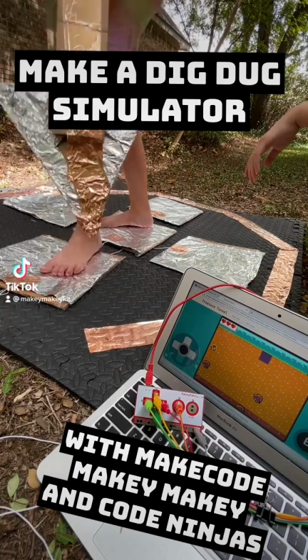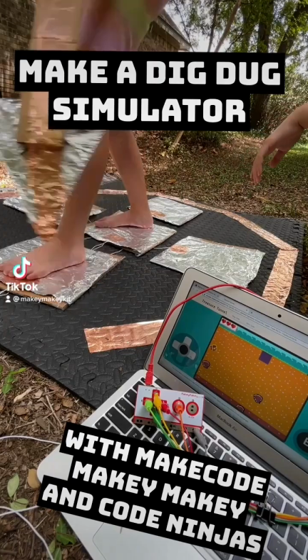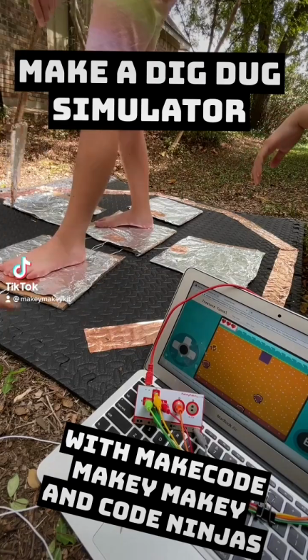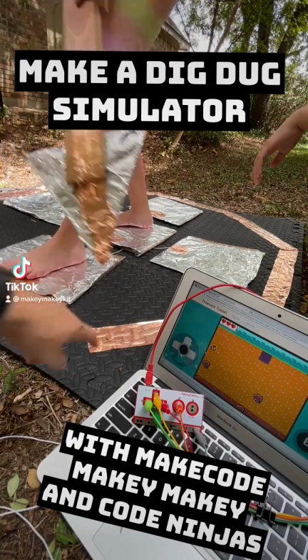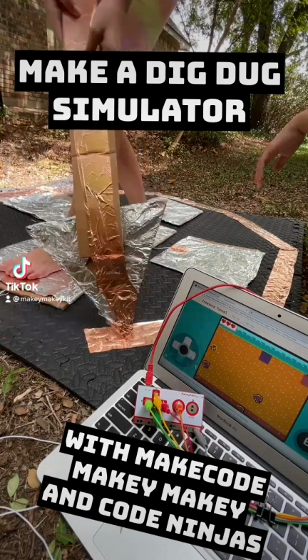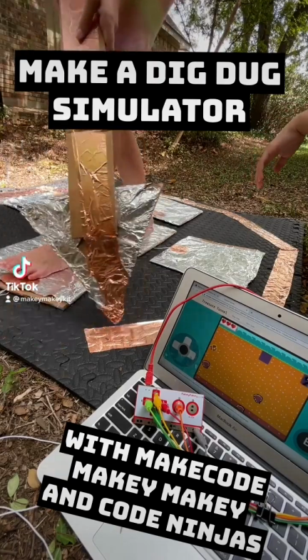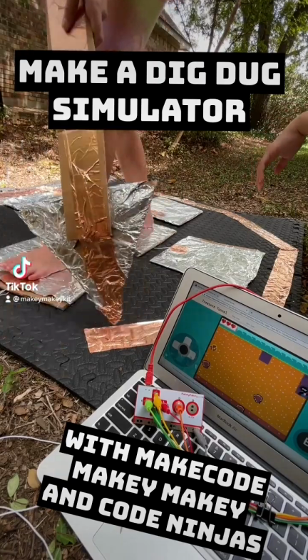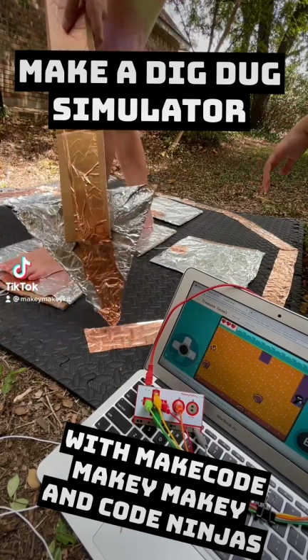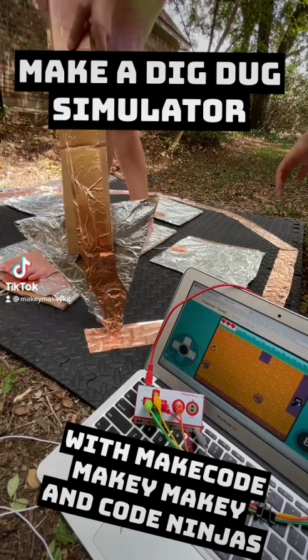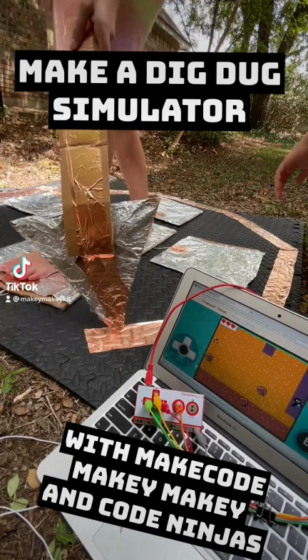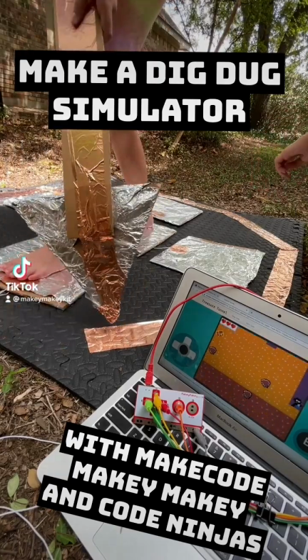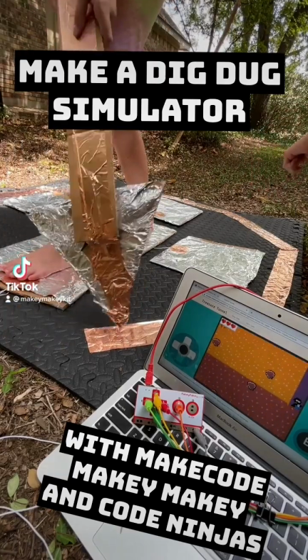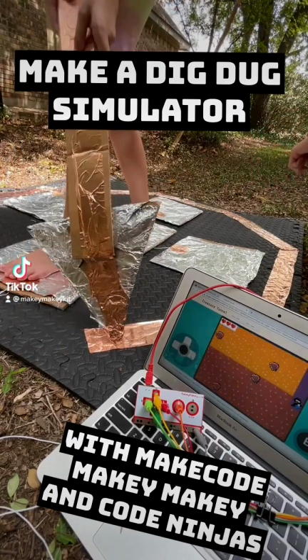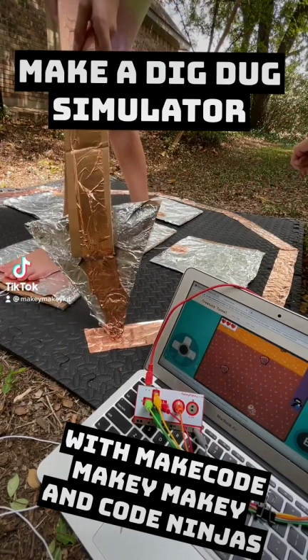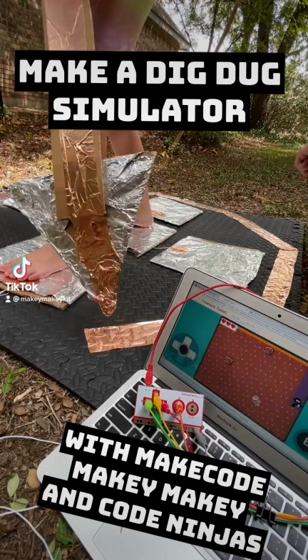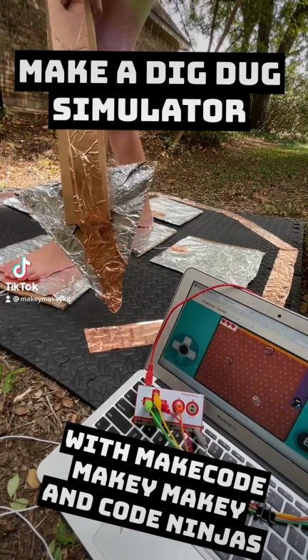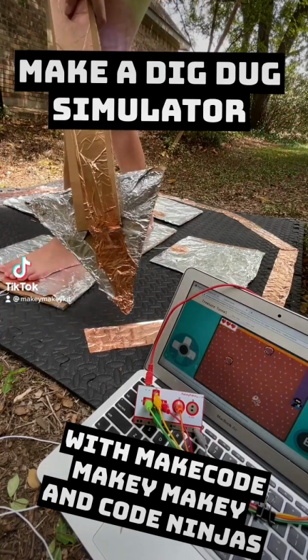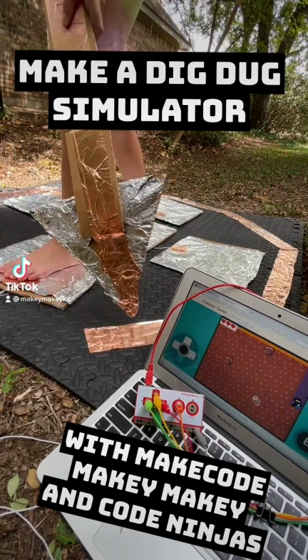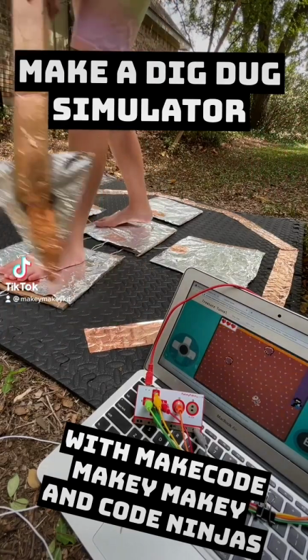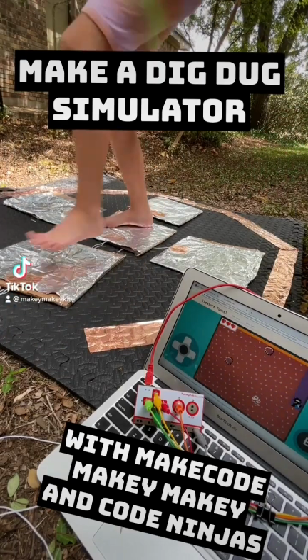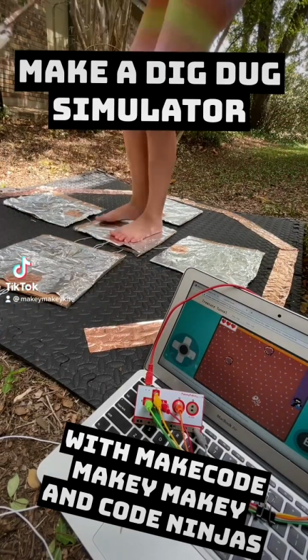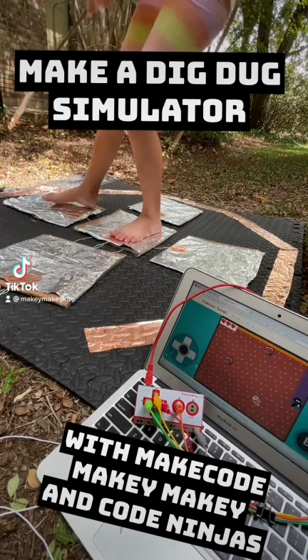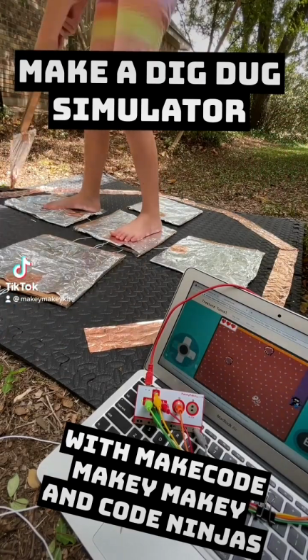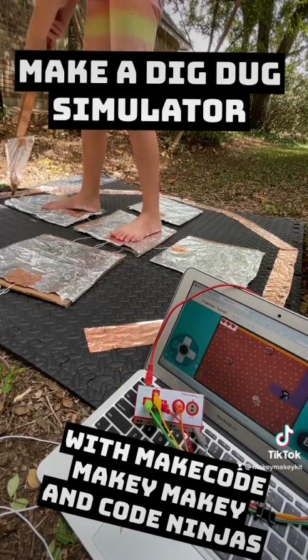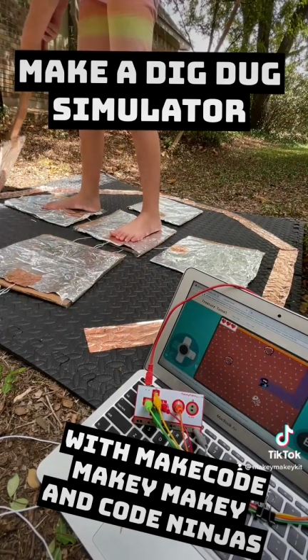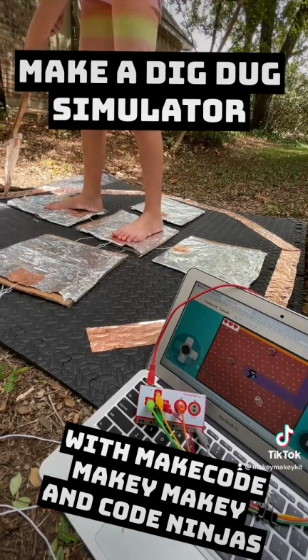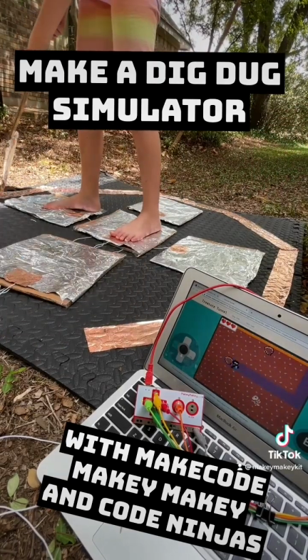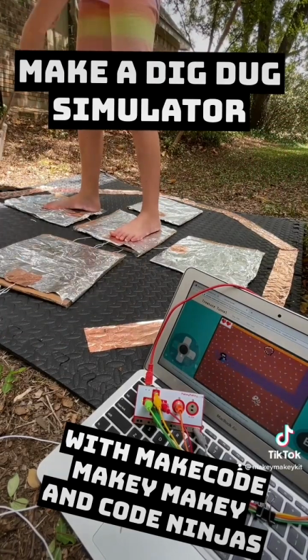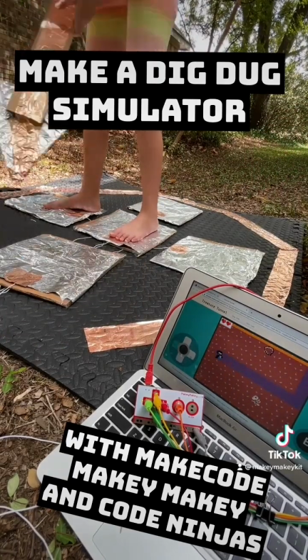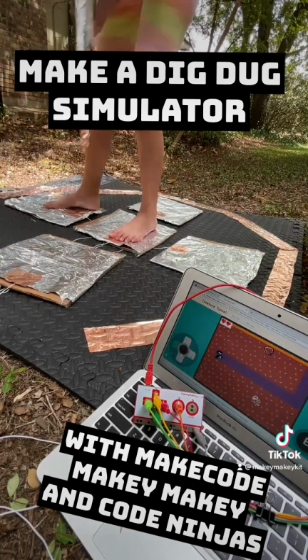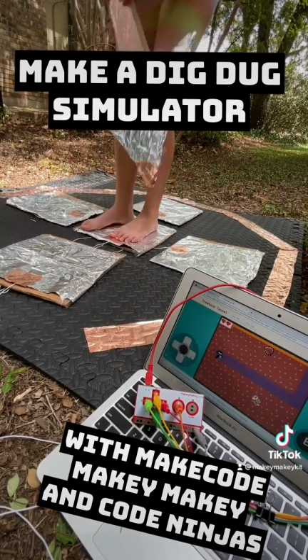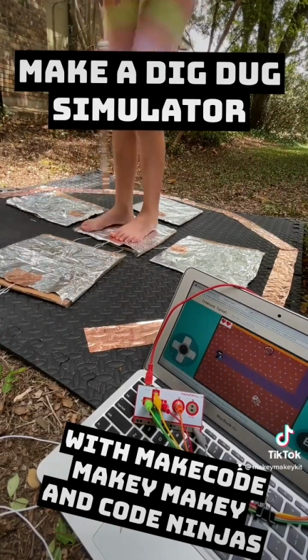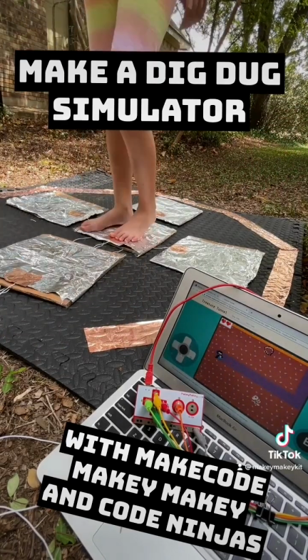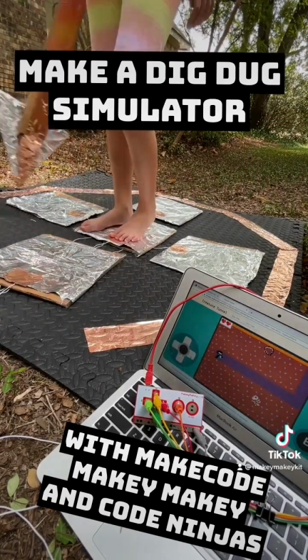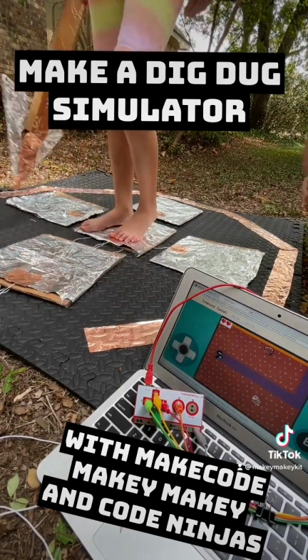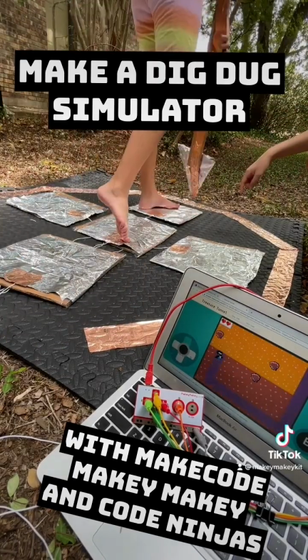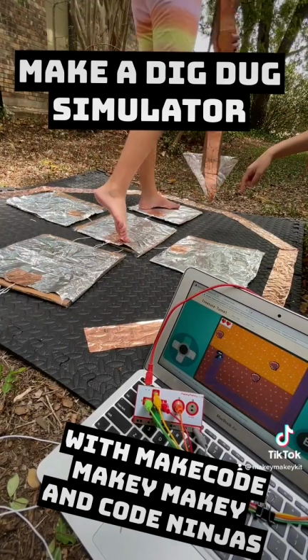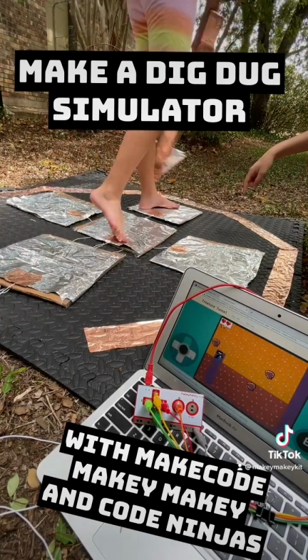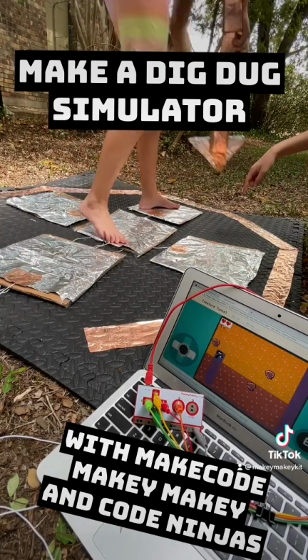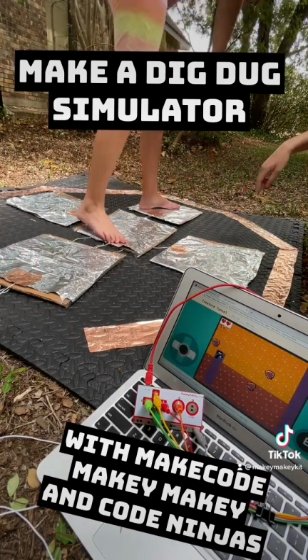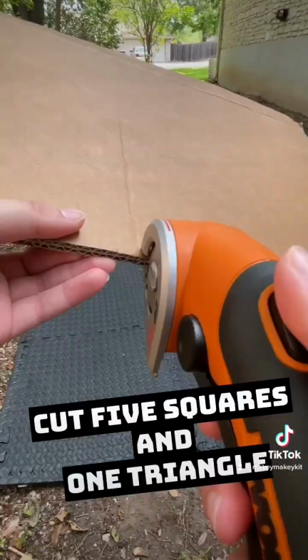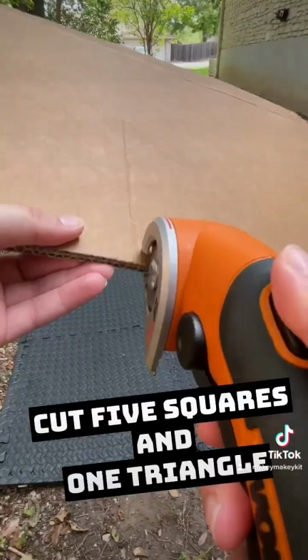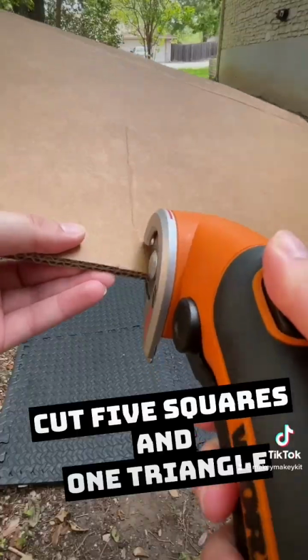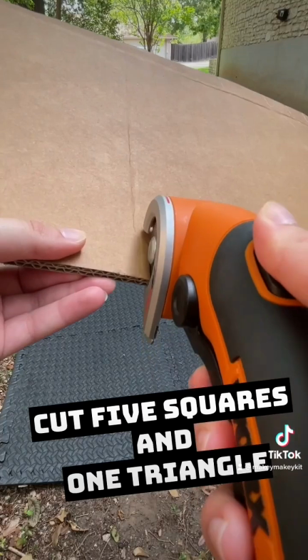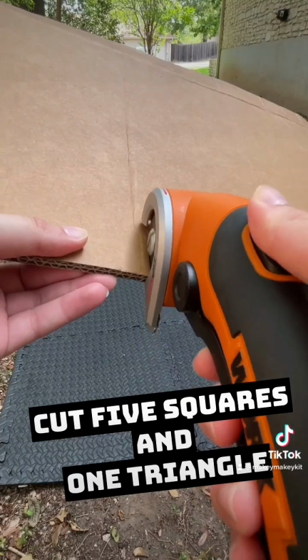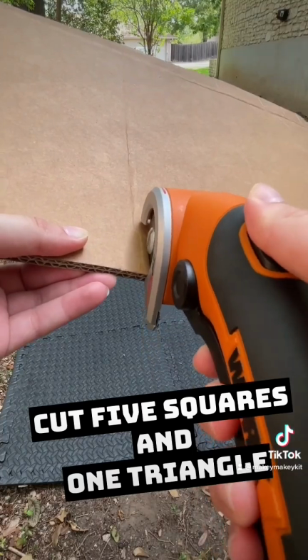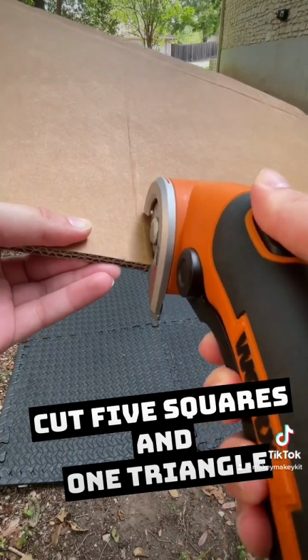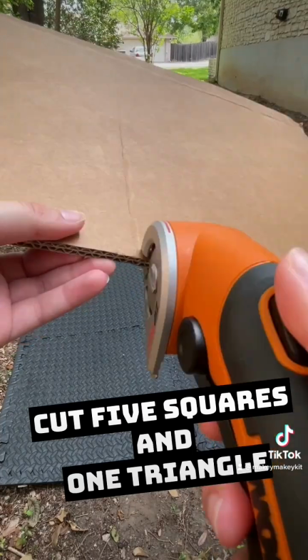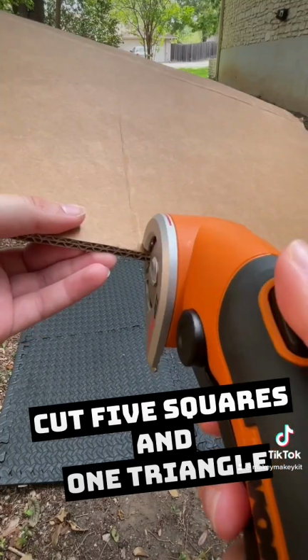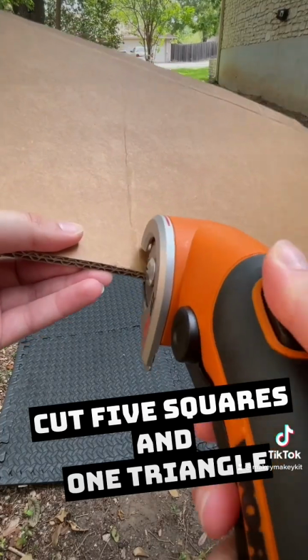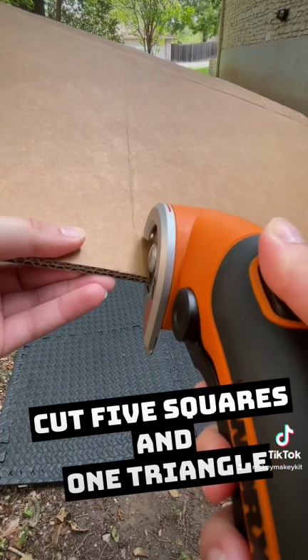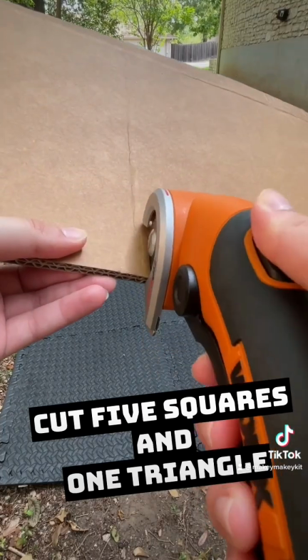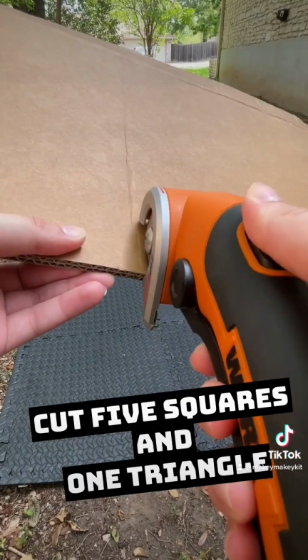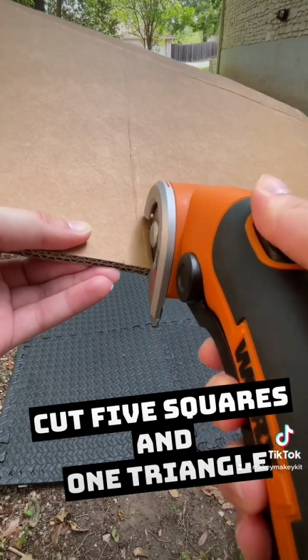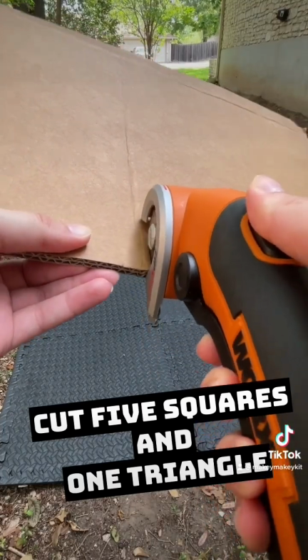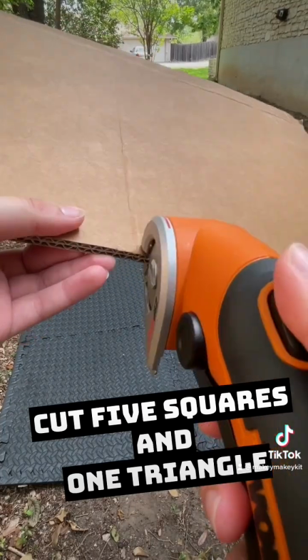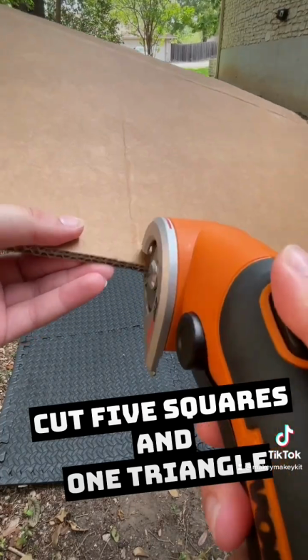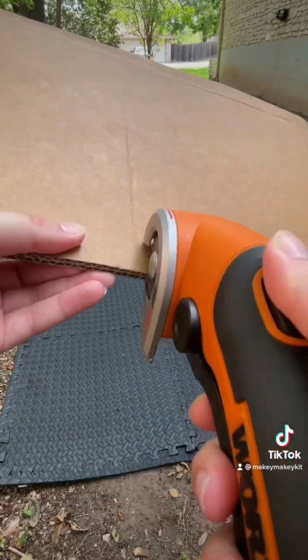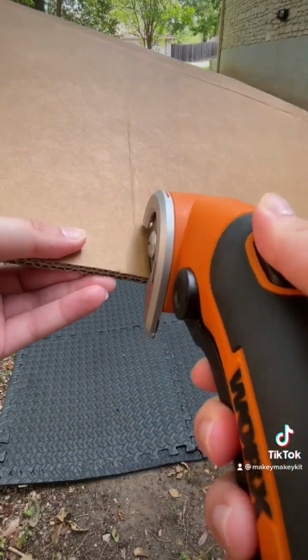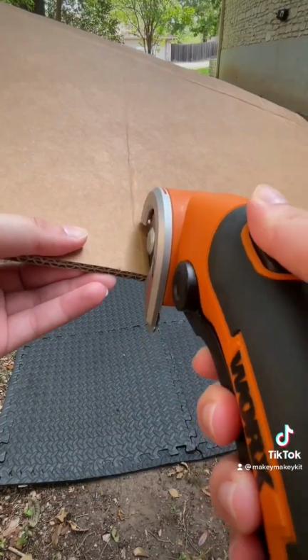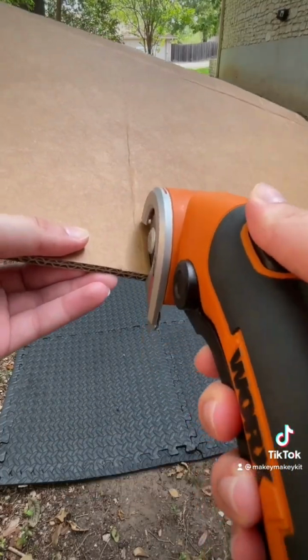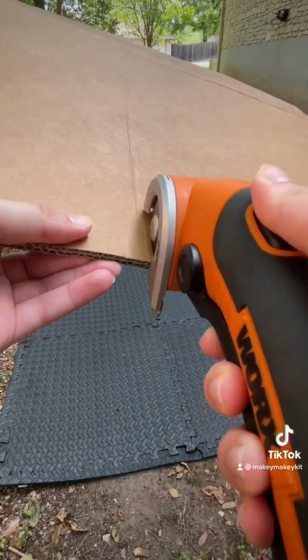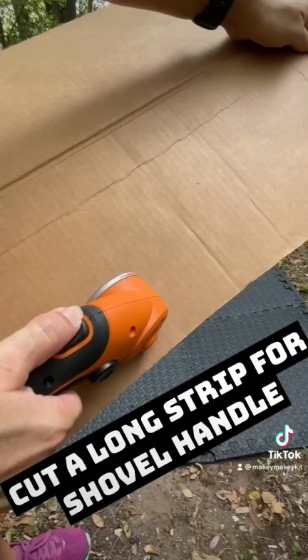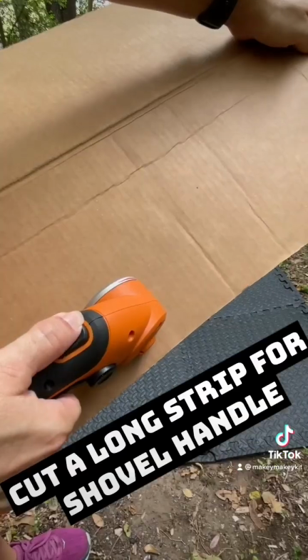Let's make a Dig Dug Simulator with MakeCode Arcade and Makey Makey. First, cut five squares and one triangle out of cardboard.